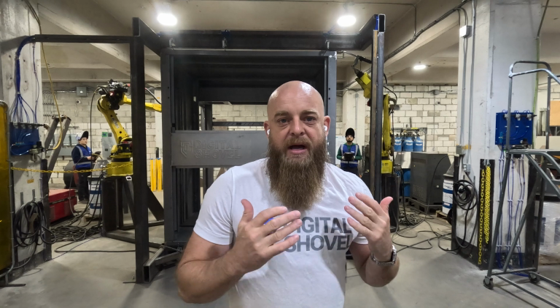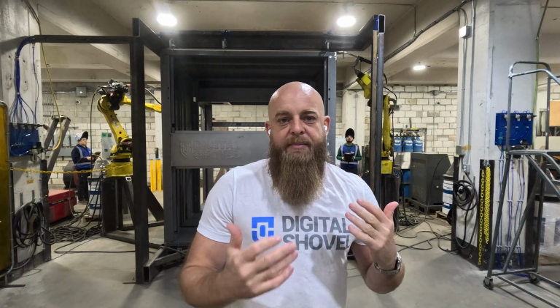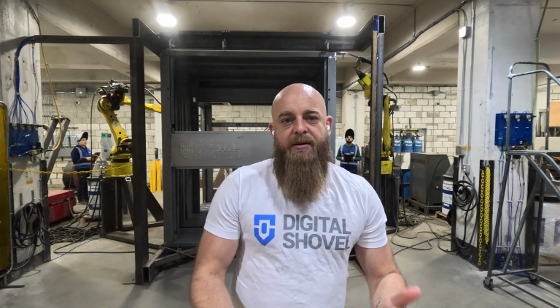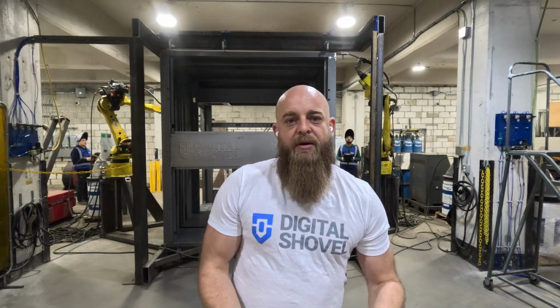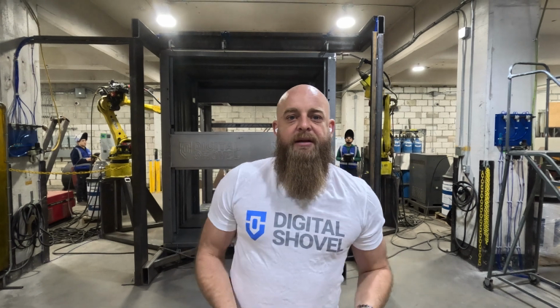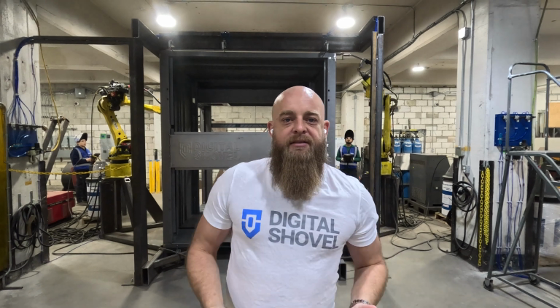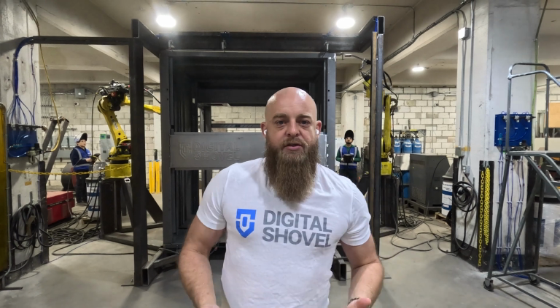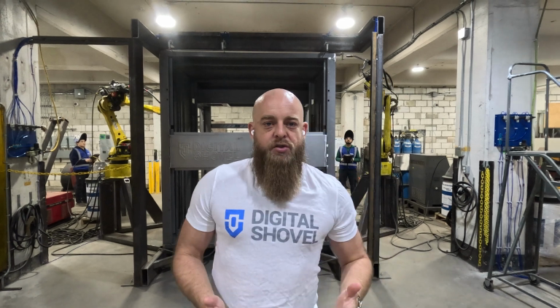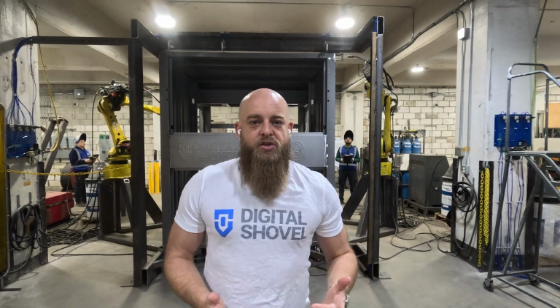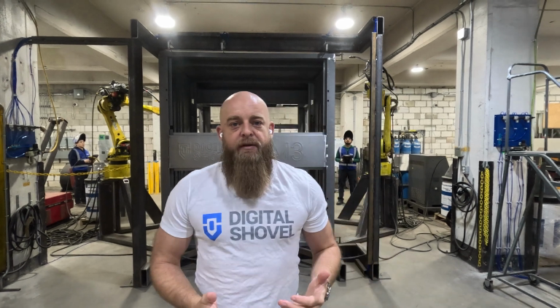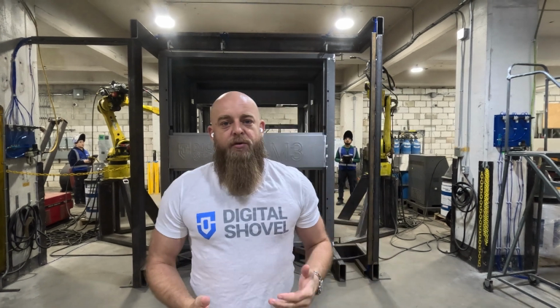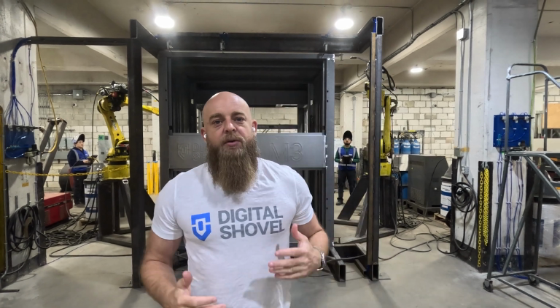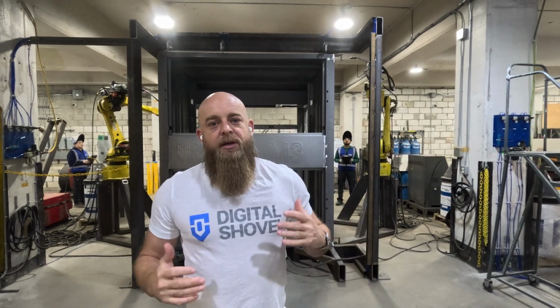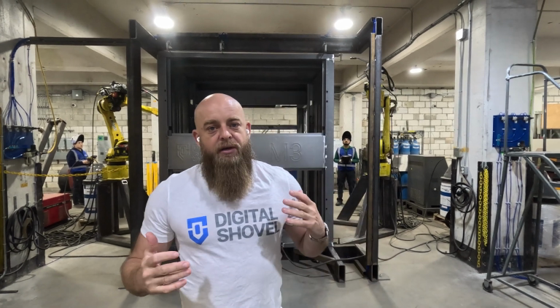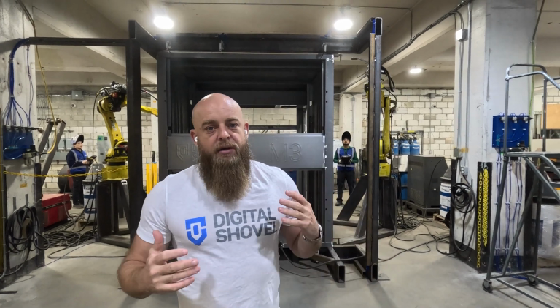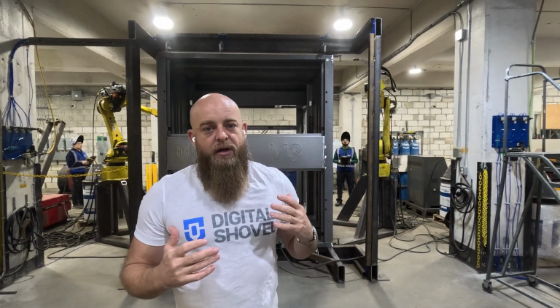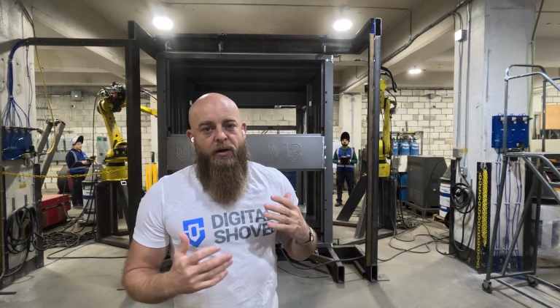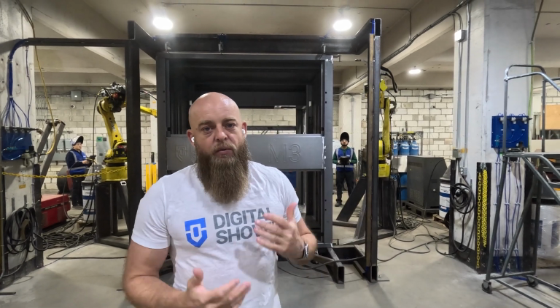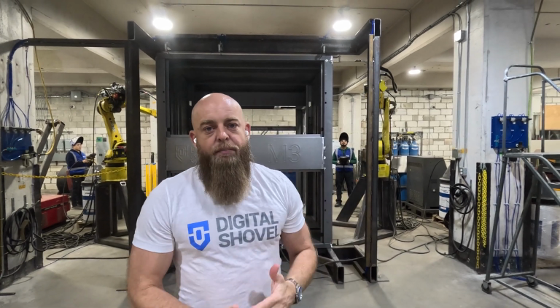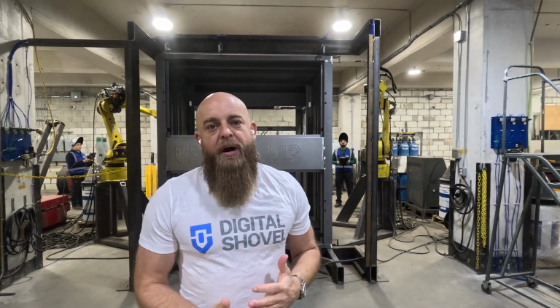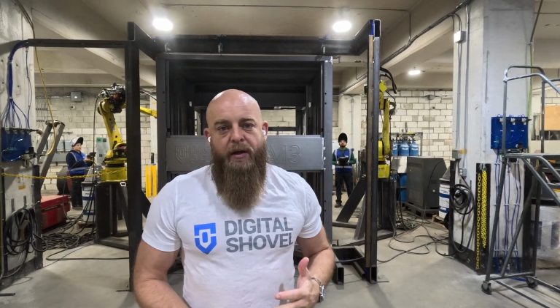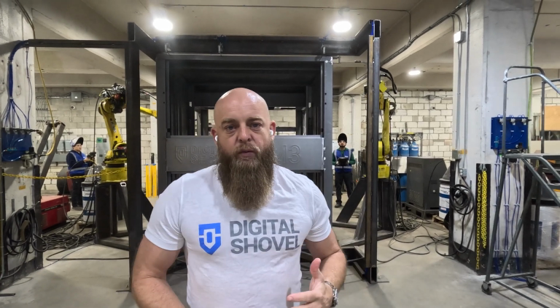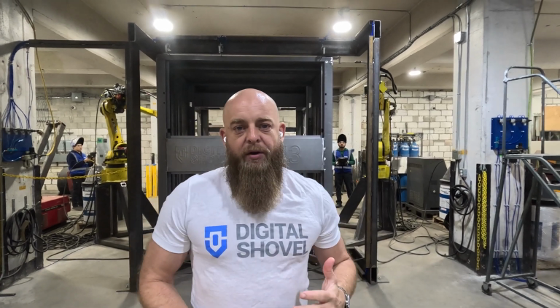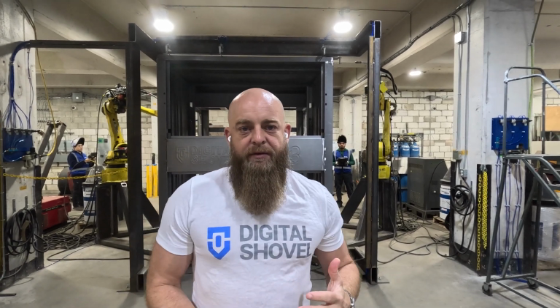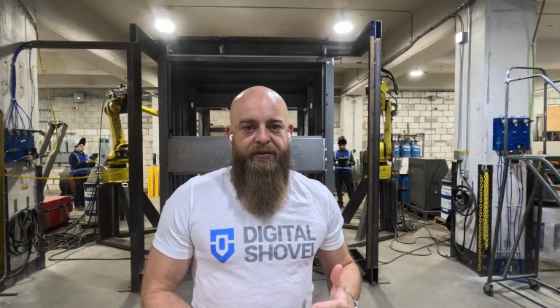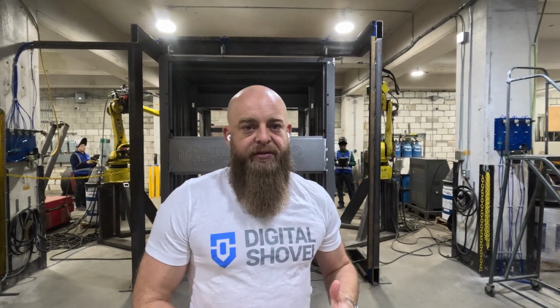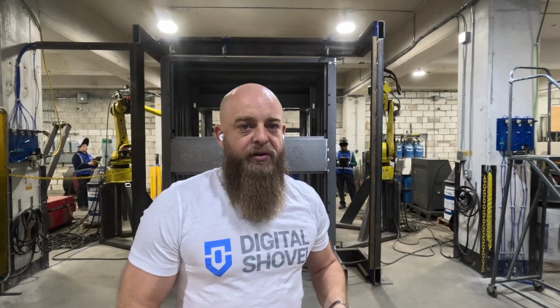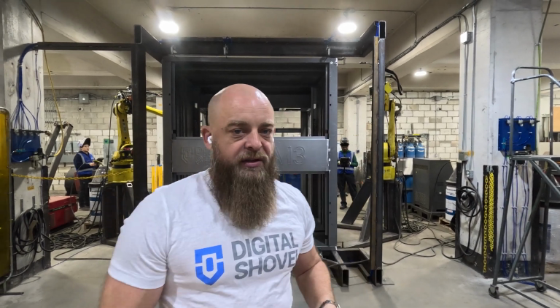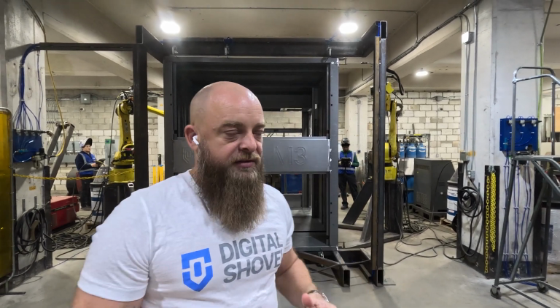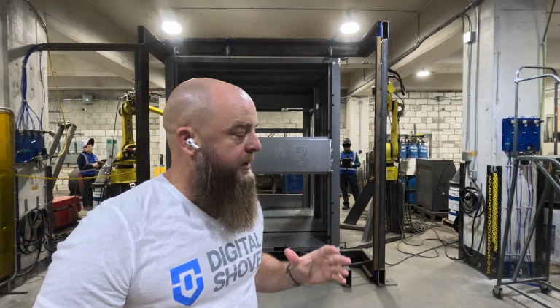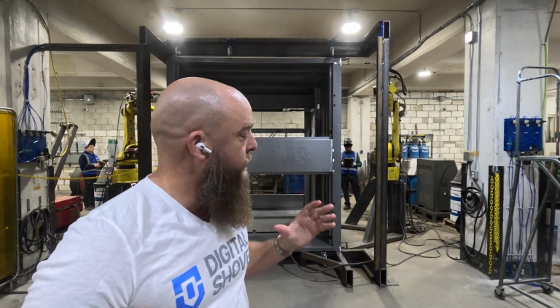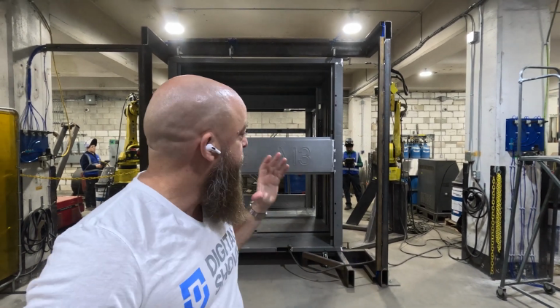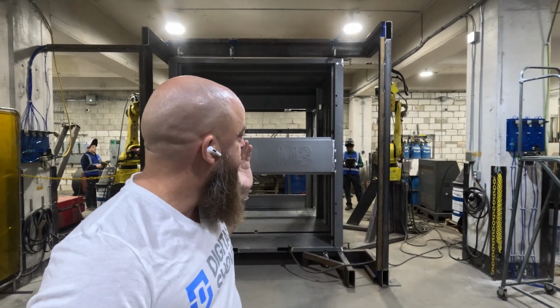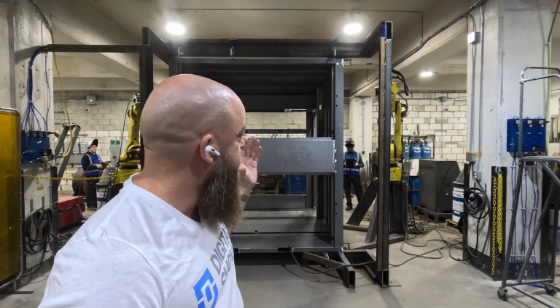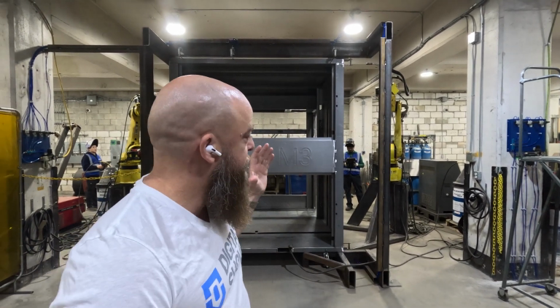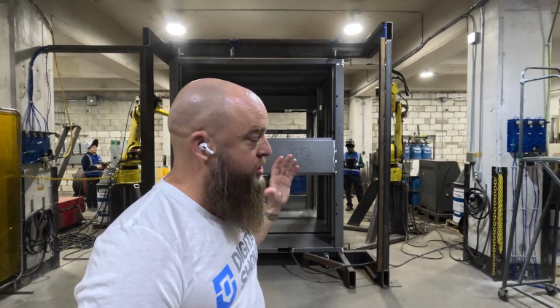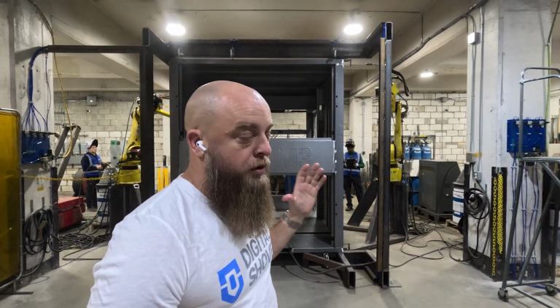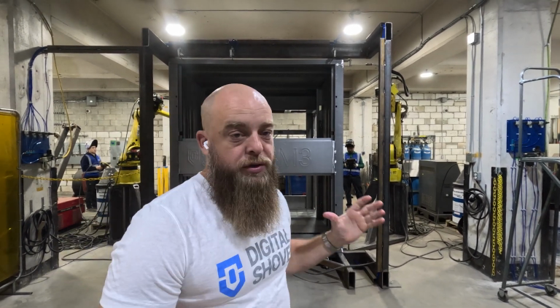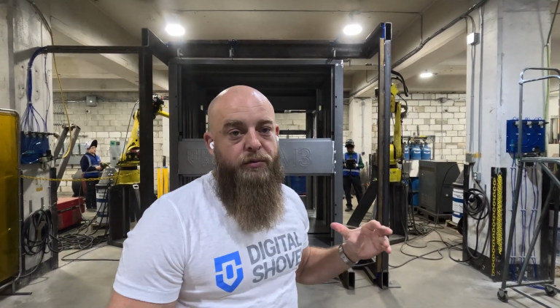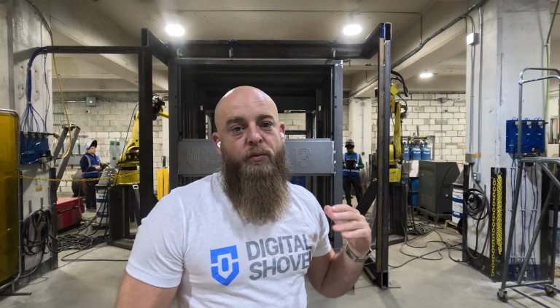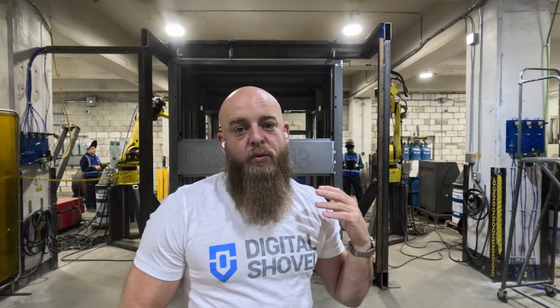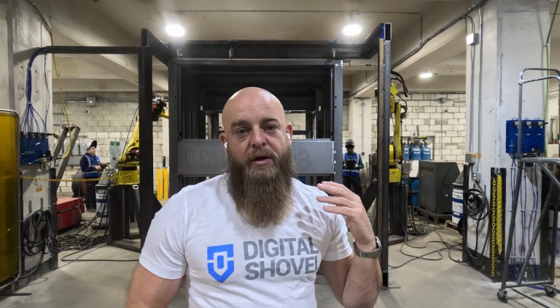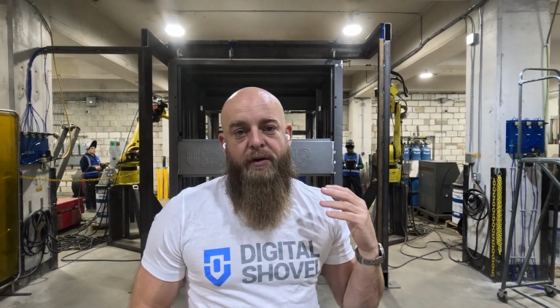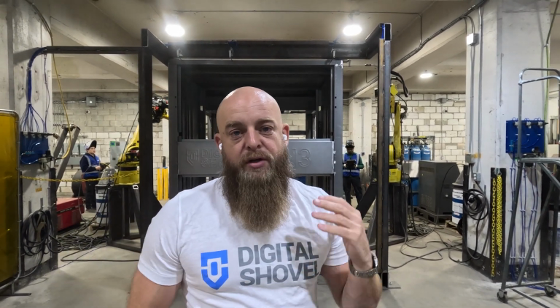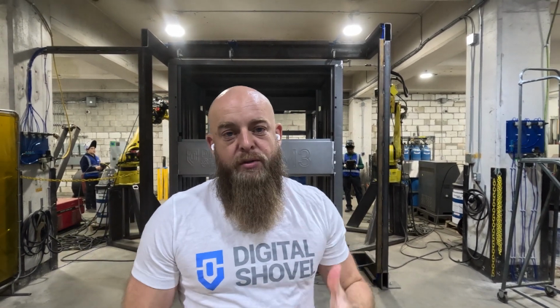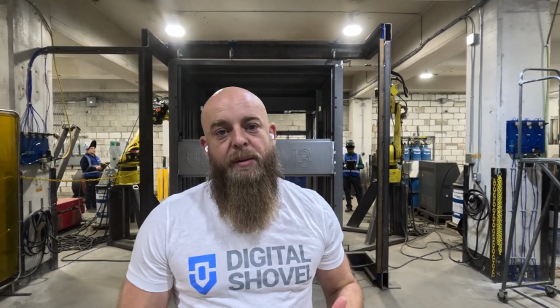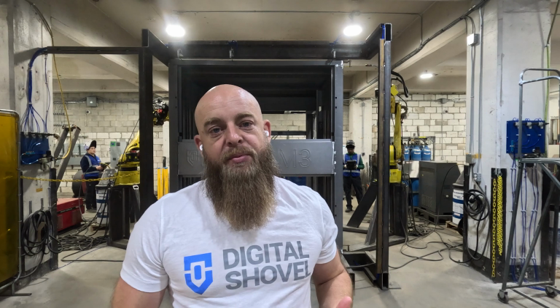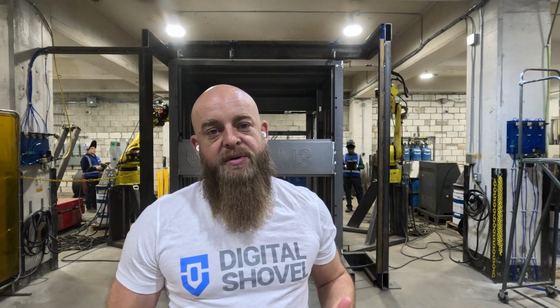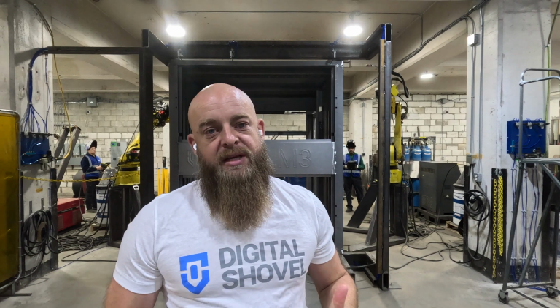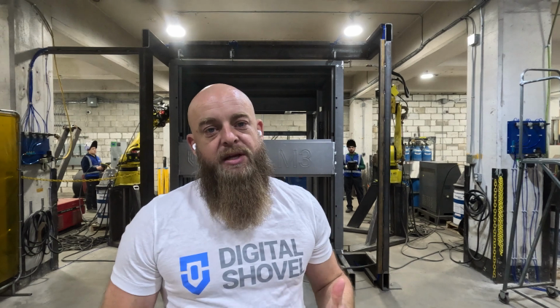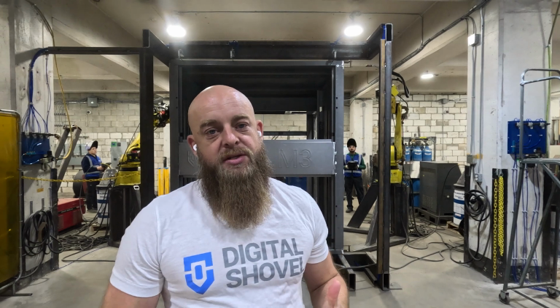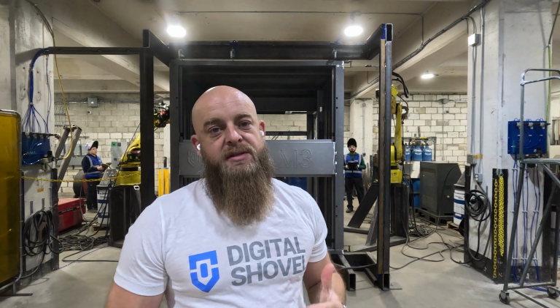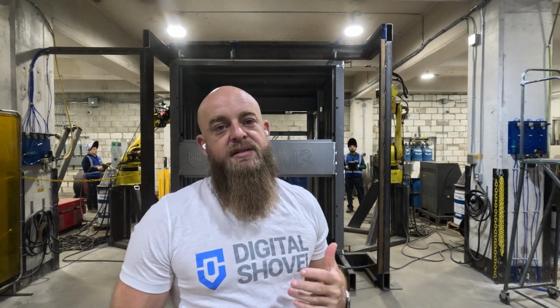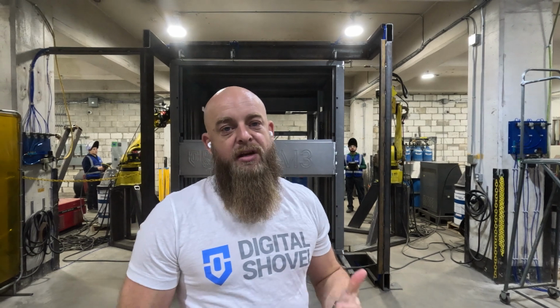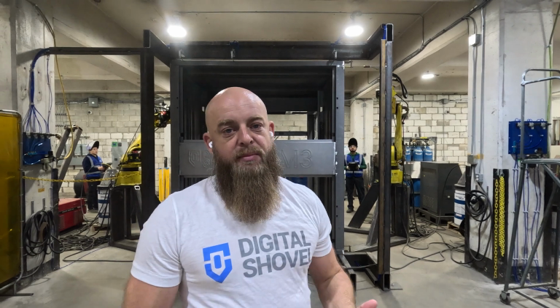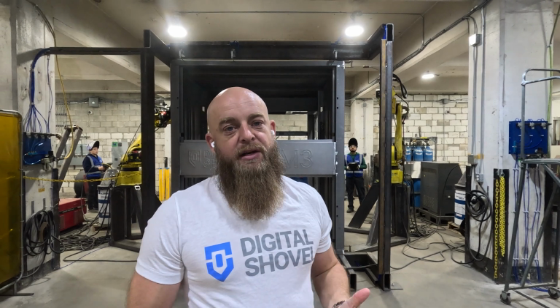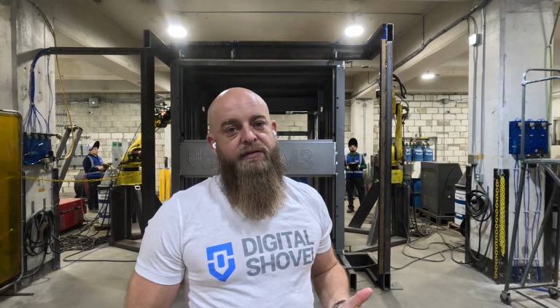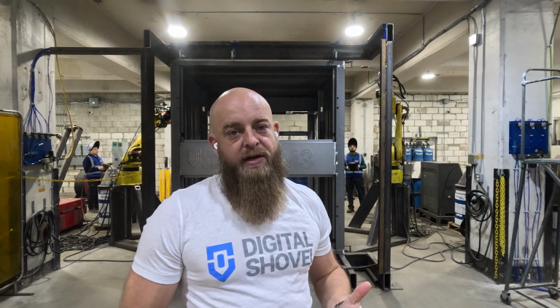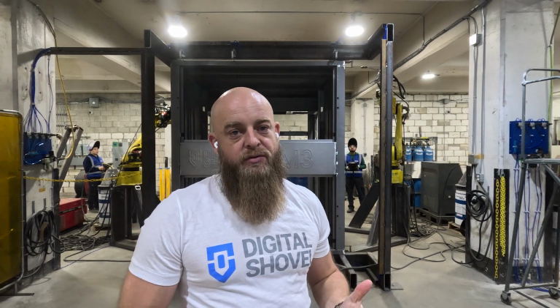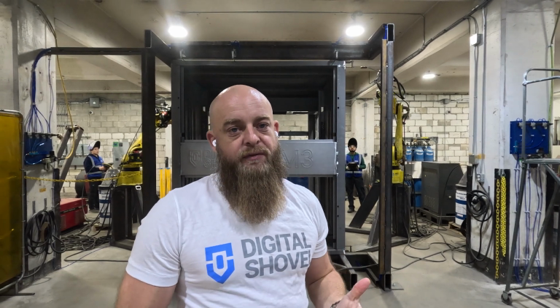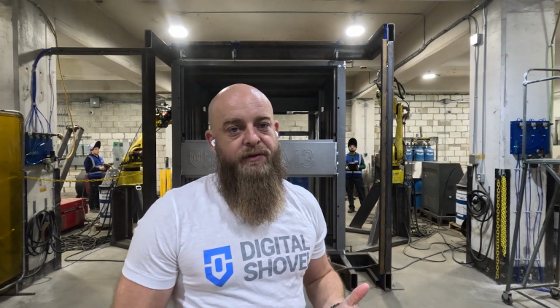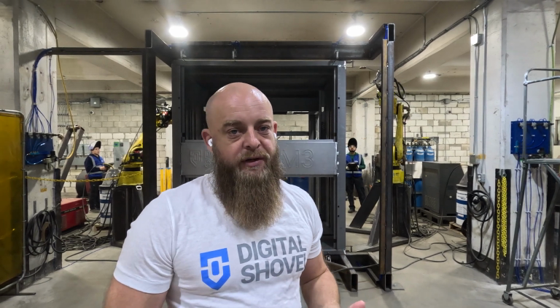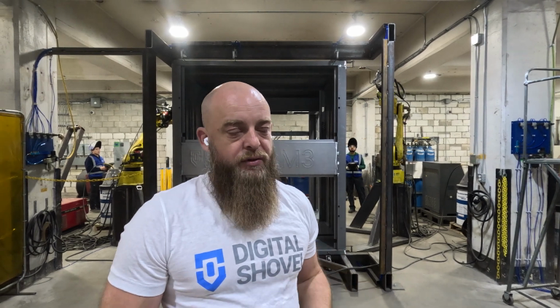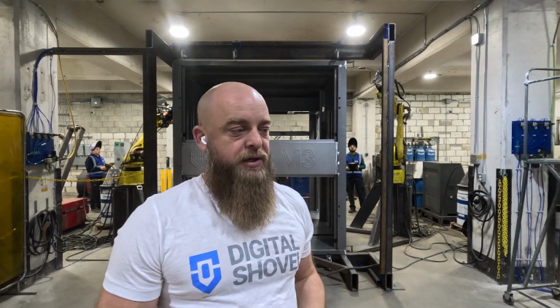I'm here at Digital Shovel in our robotic welding facility. Today we're excited to show you one of our new implementations in our manufacturing facility.